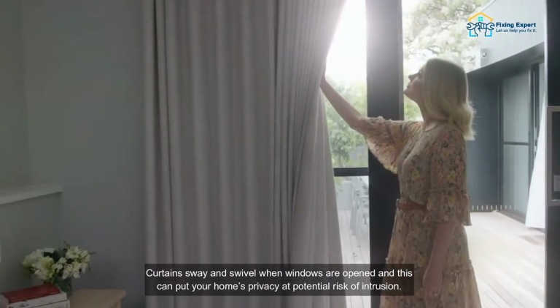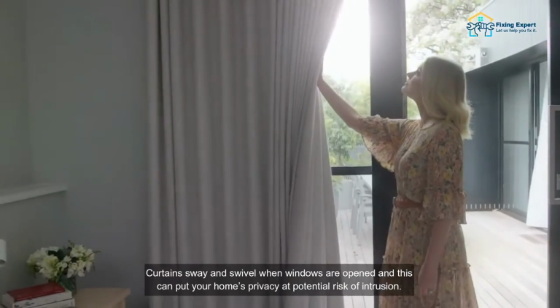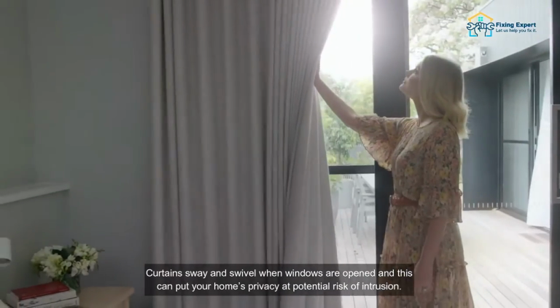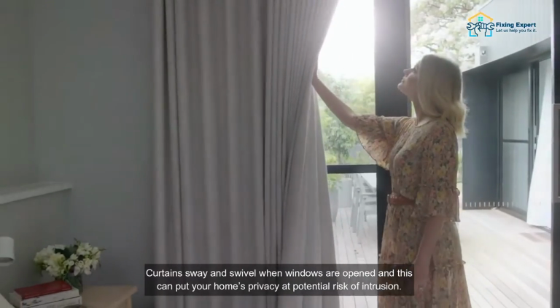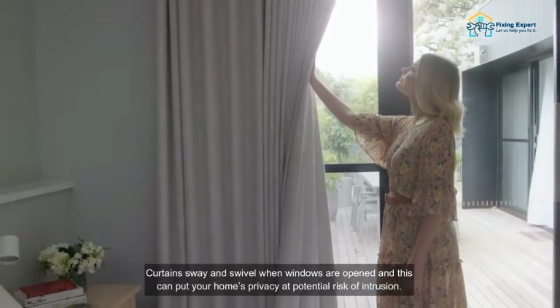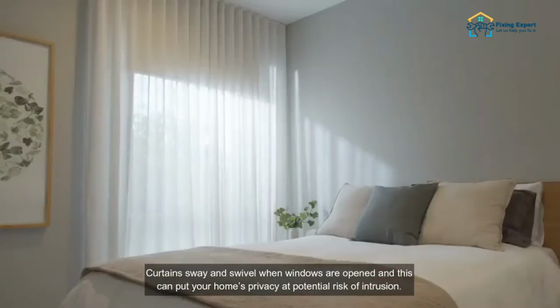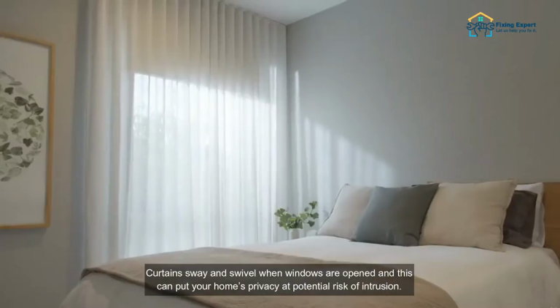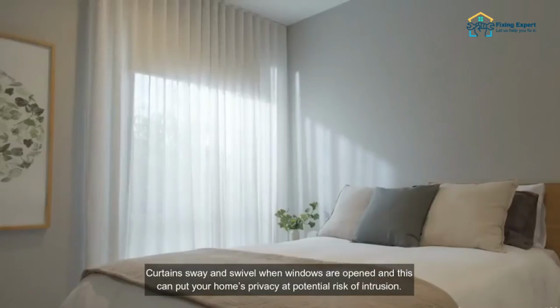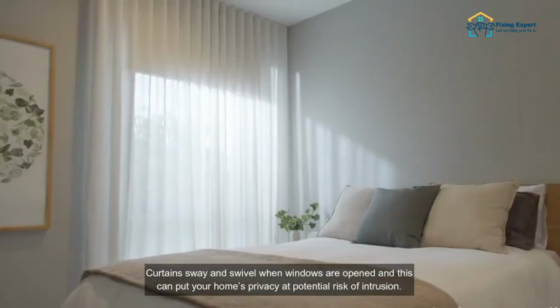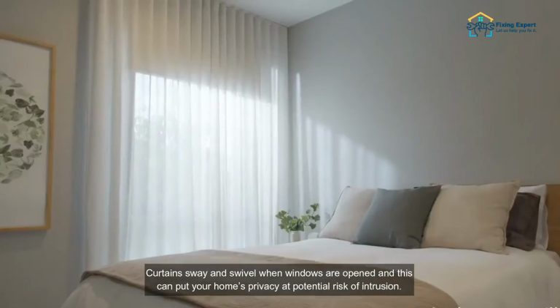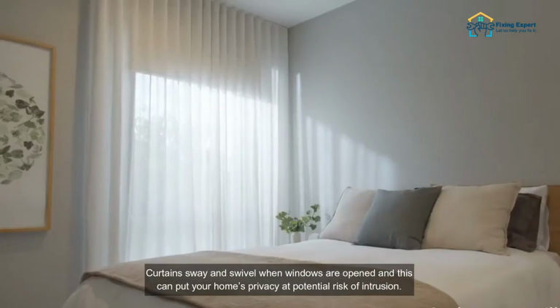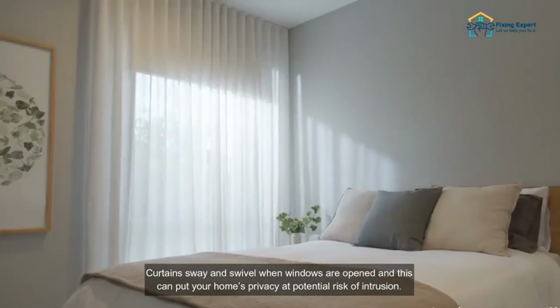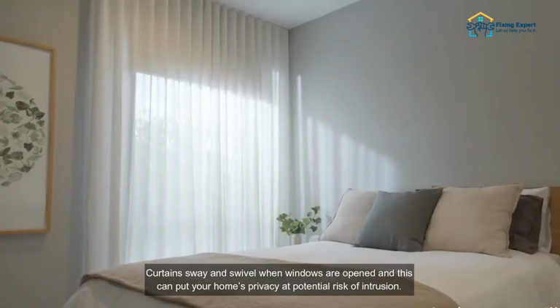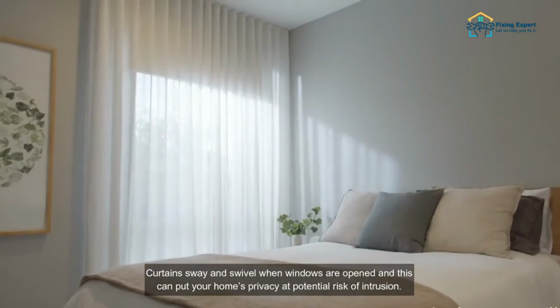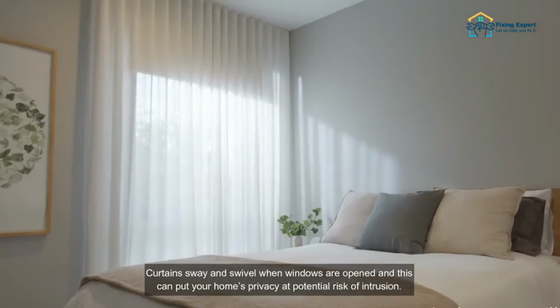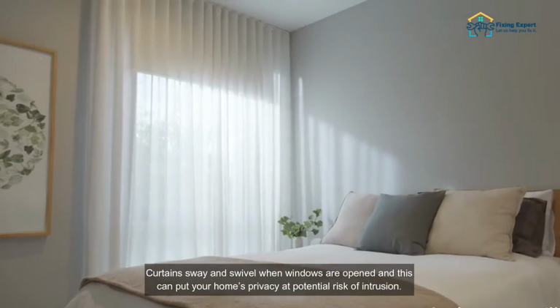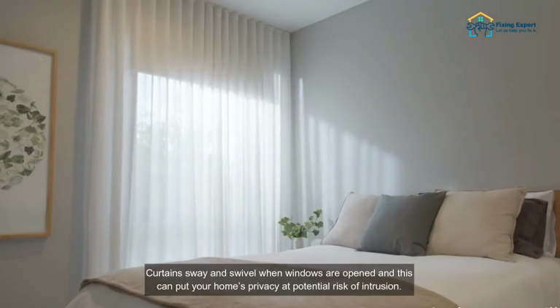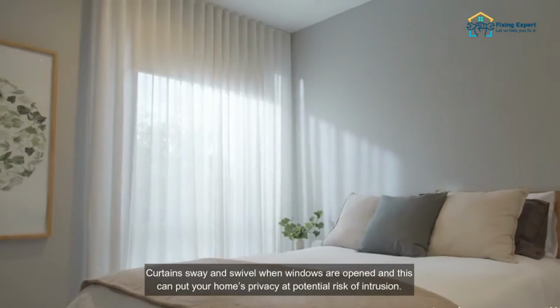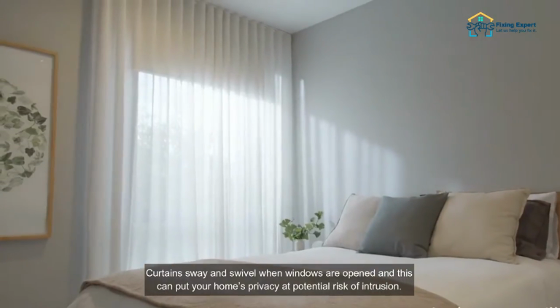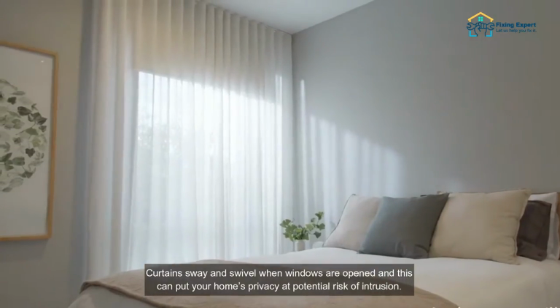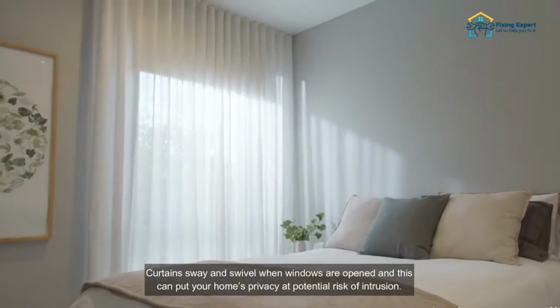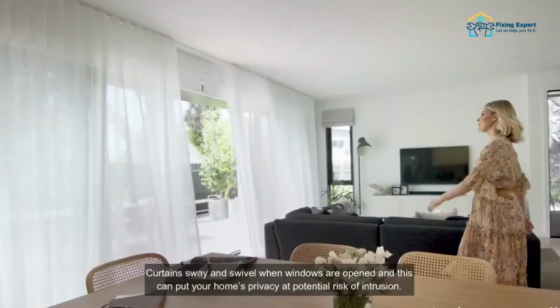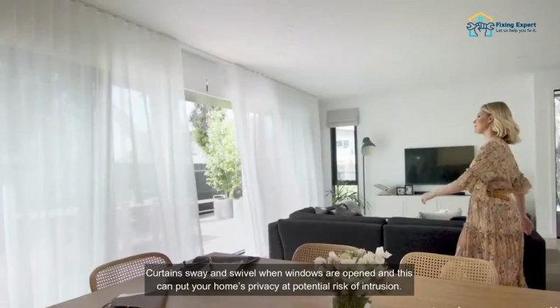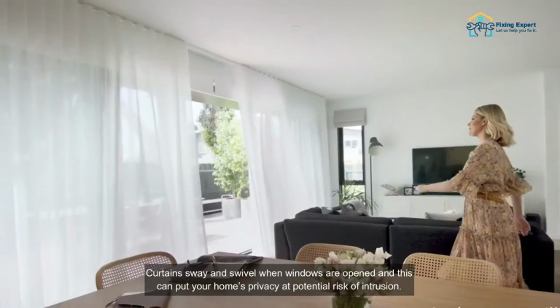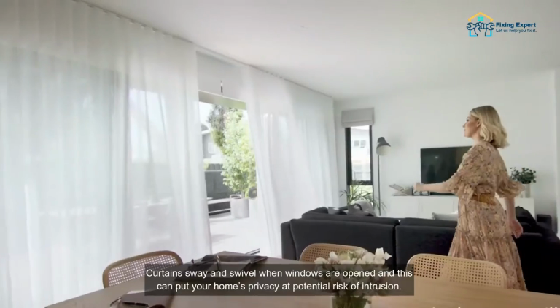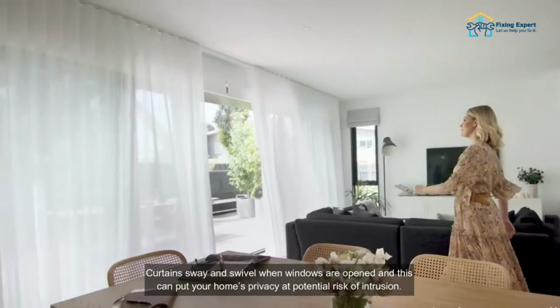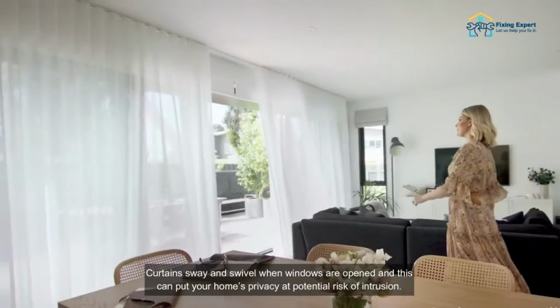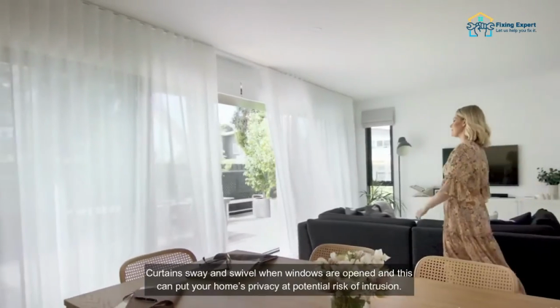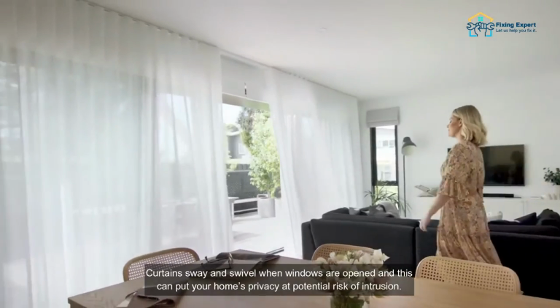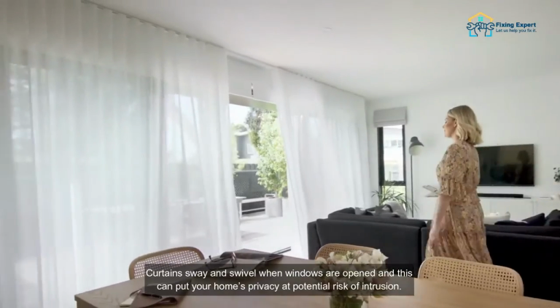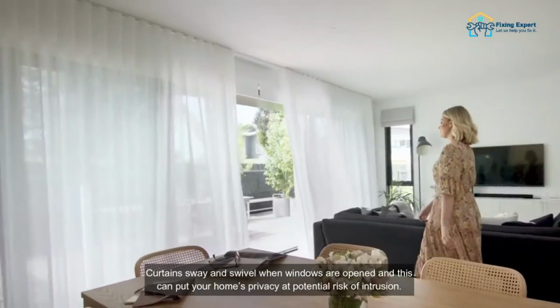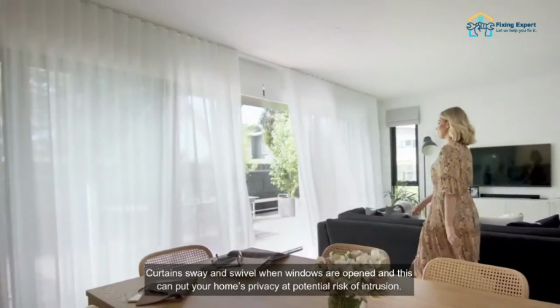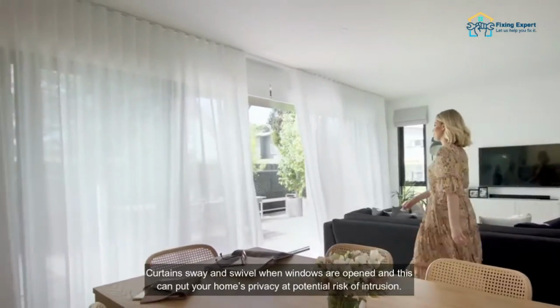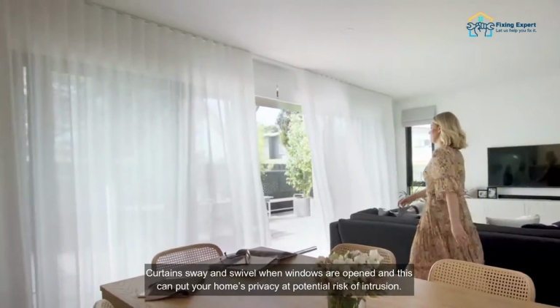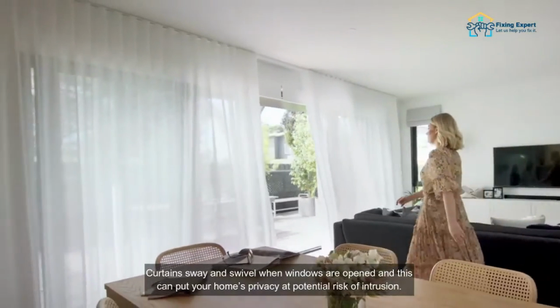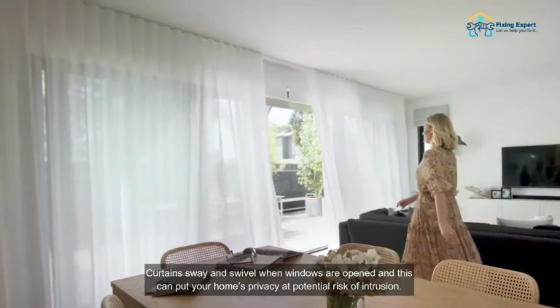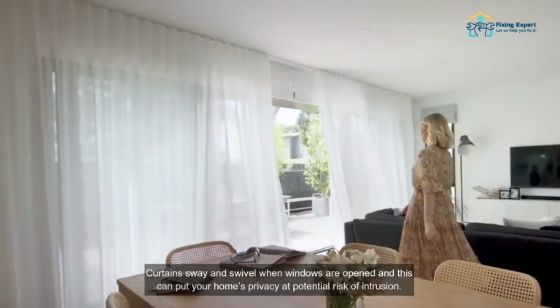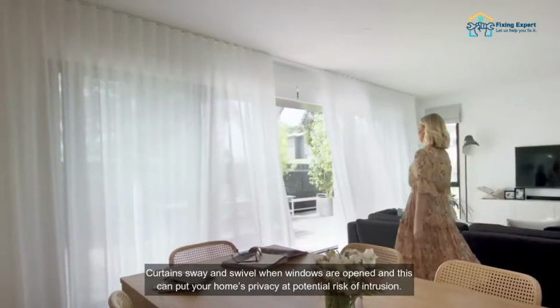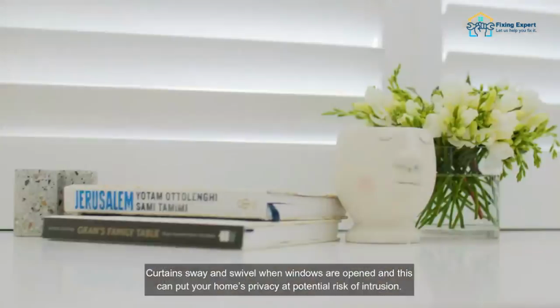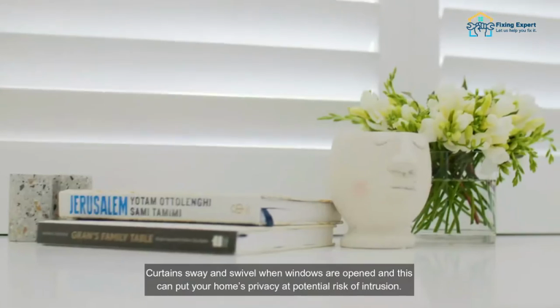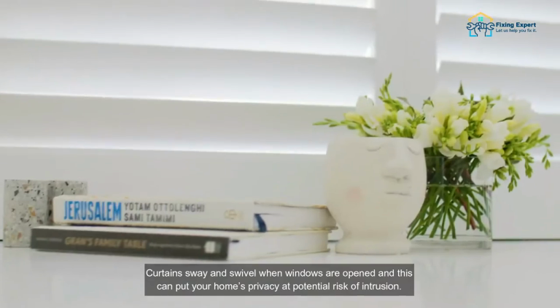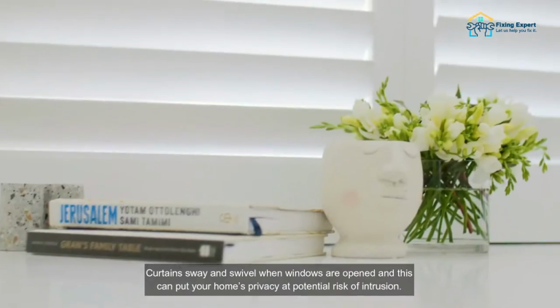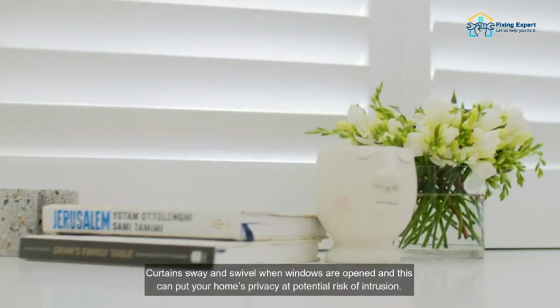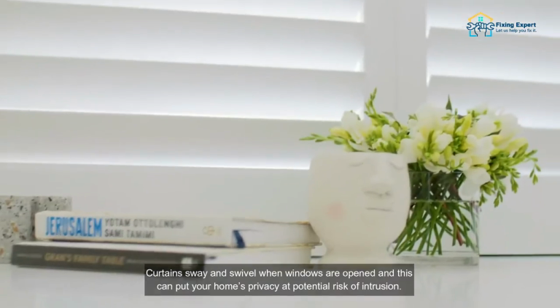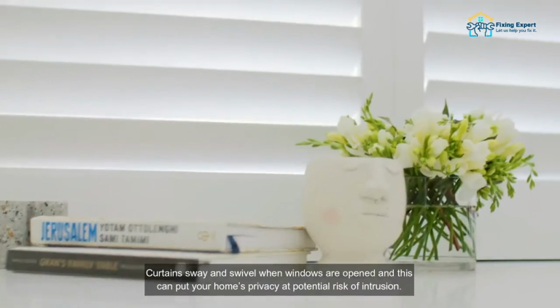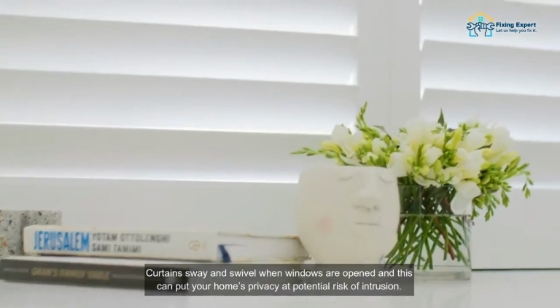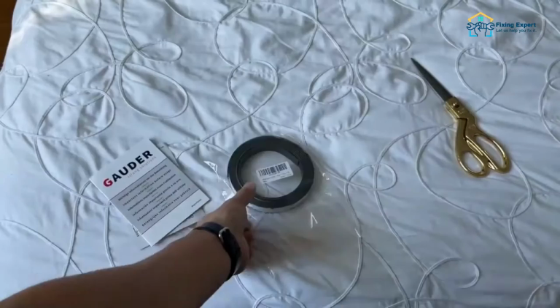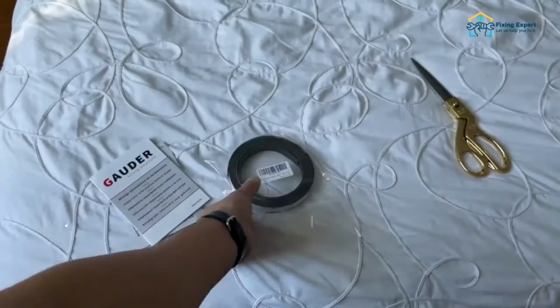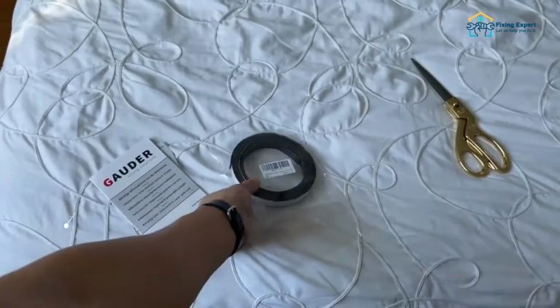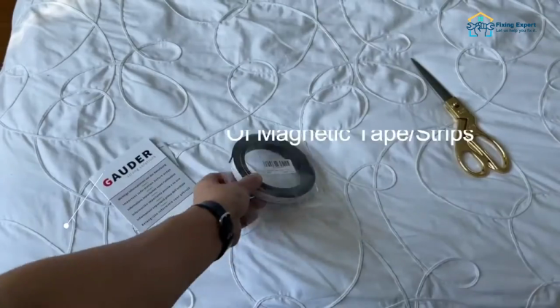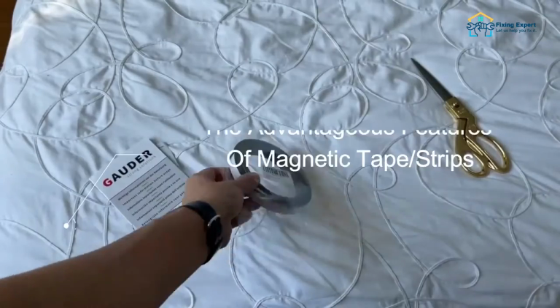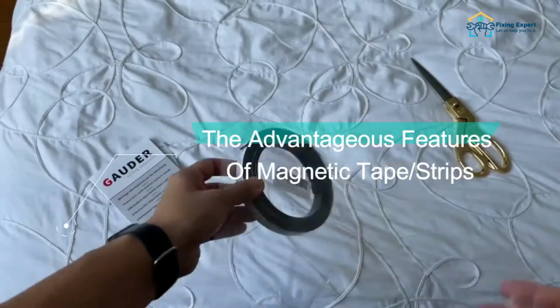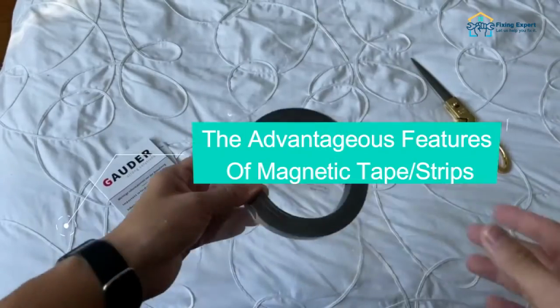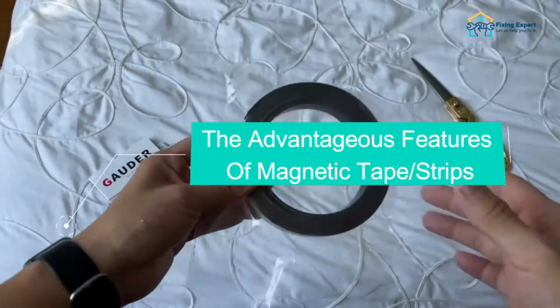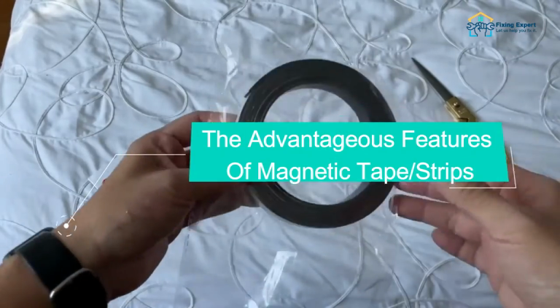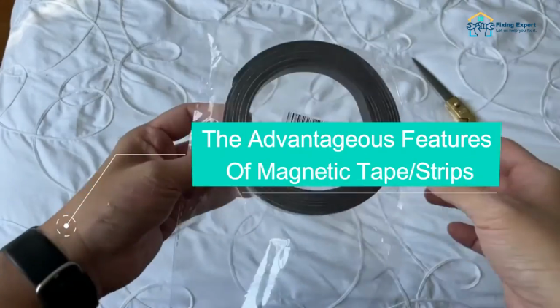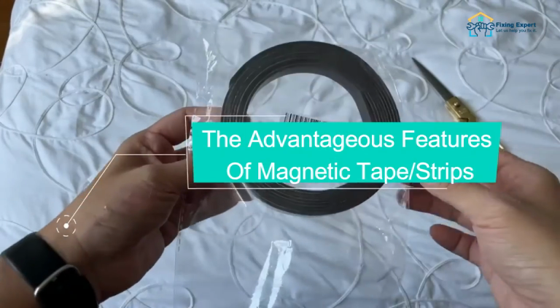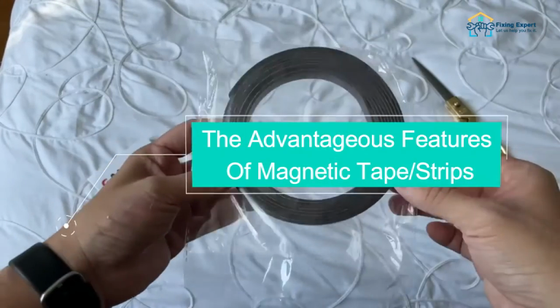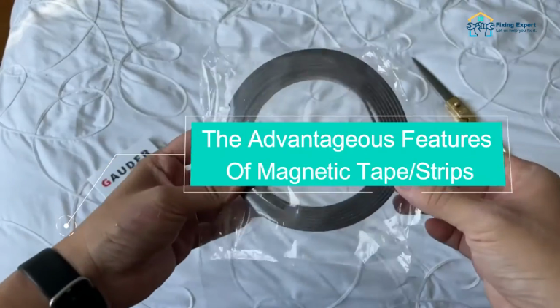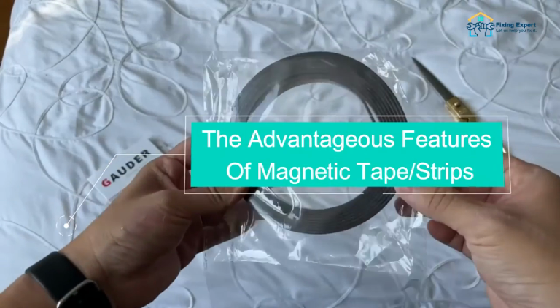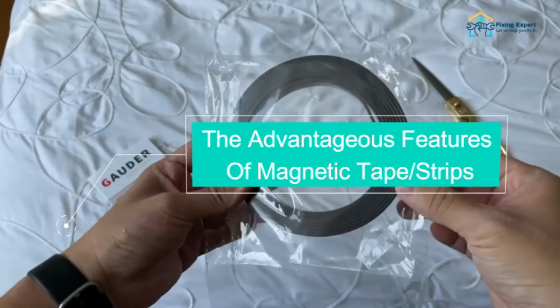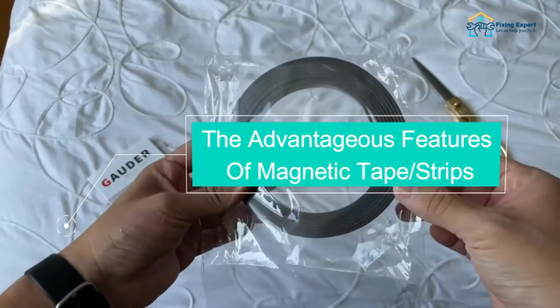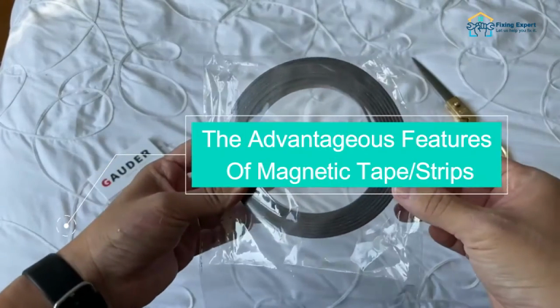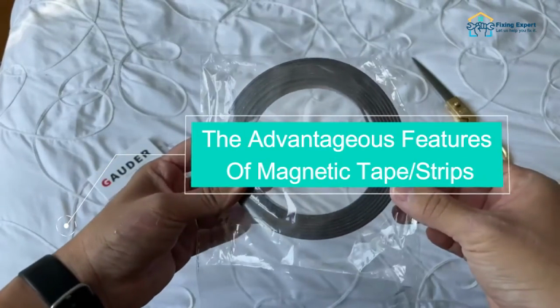Why should magnetic tape be used on curtains? Curtains sway and swivel when windows are opened, and this can put your home's privacy at potential risk of intrusion.